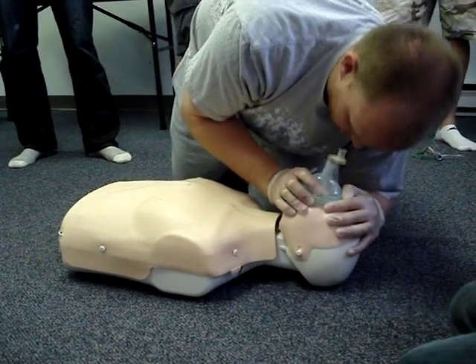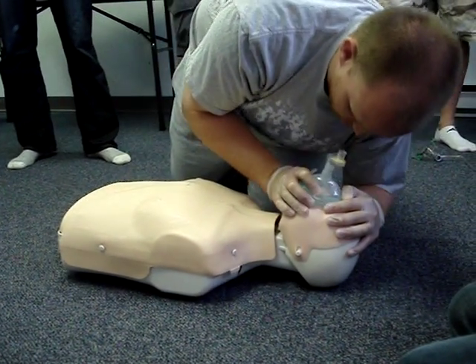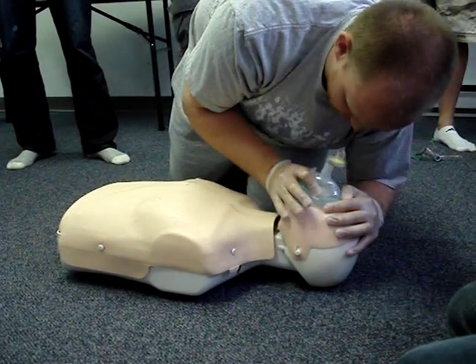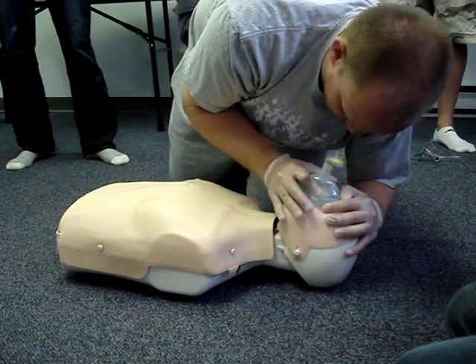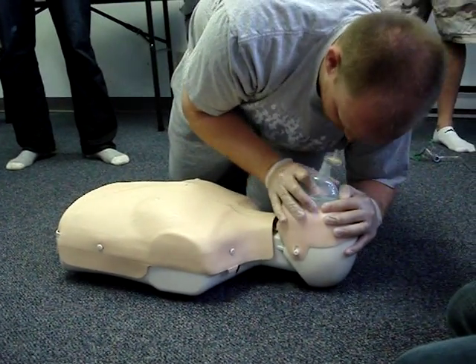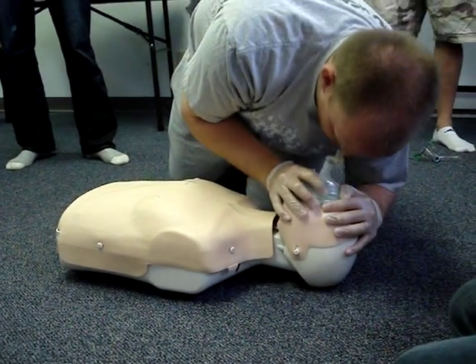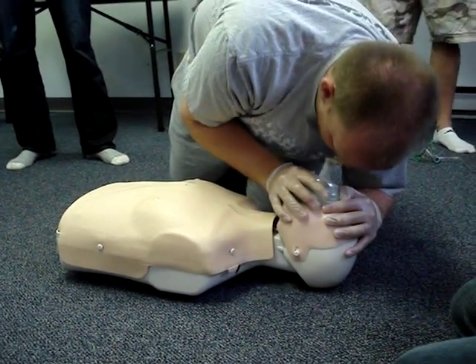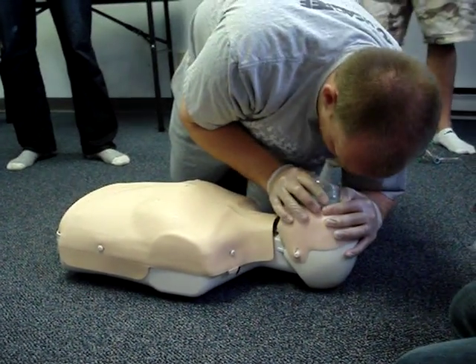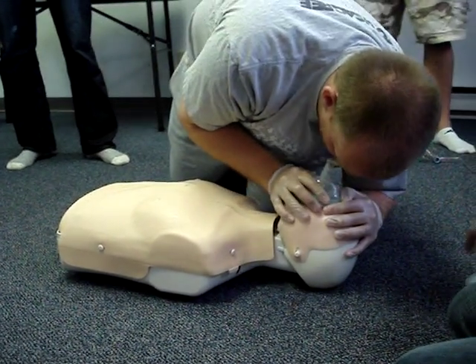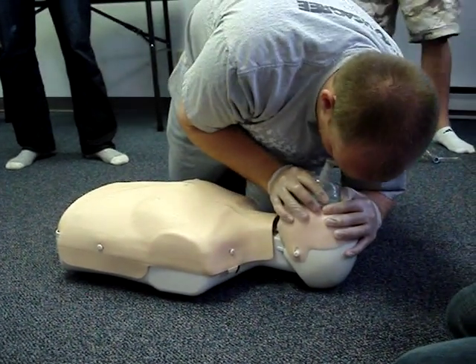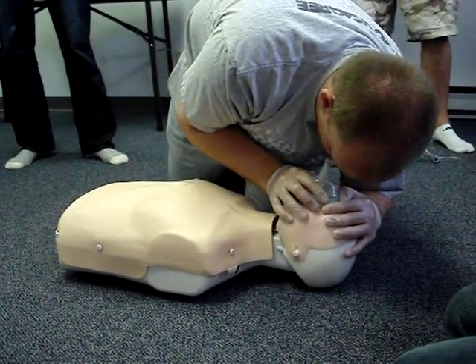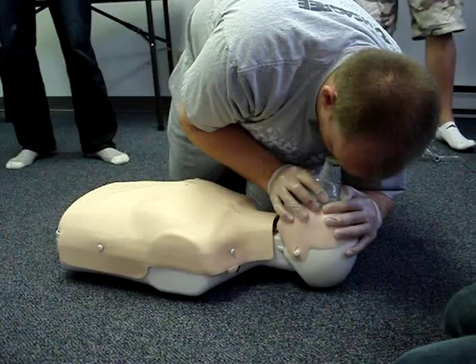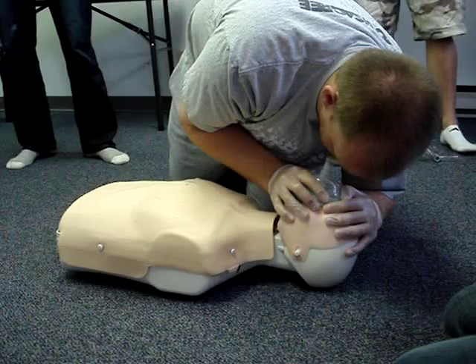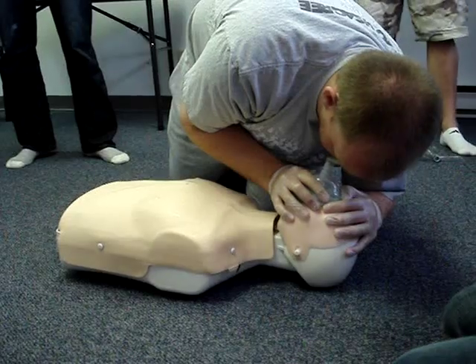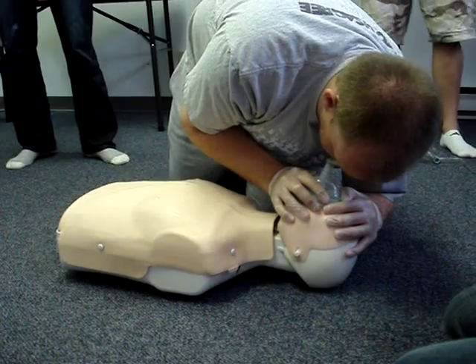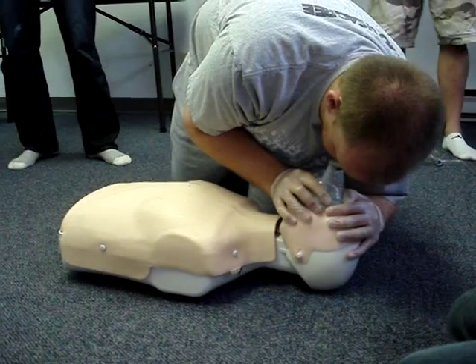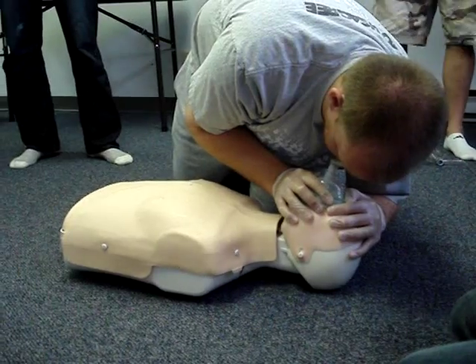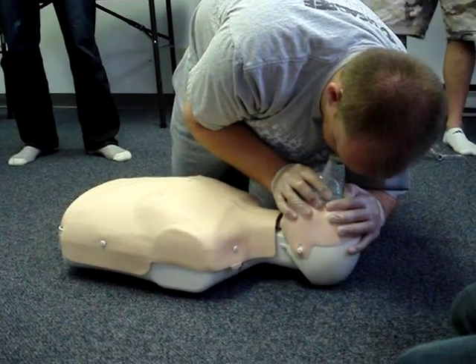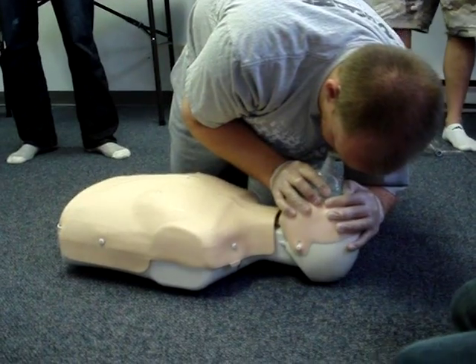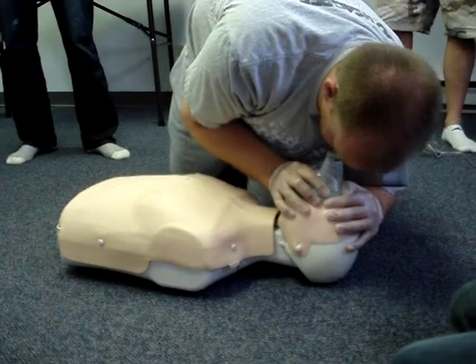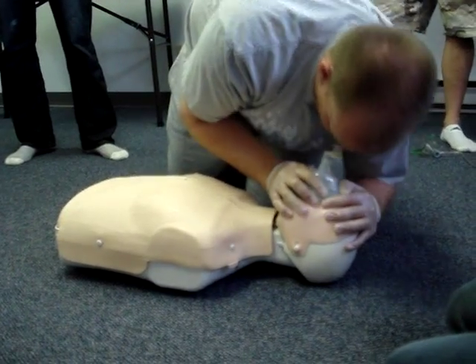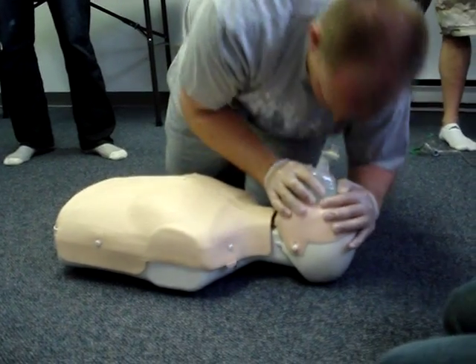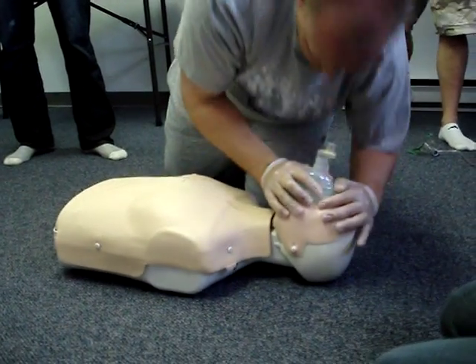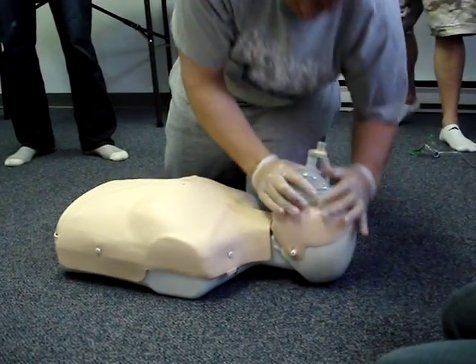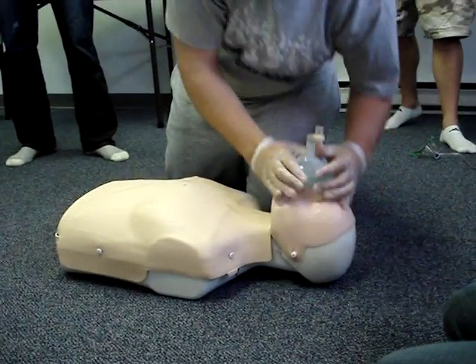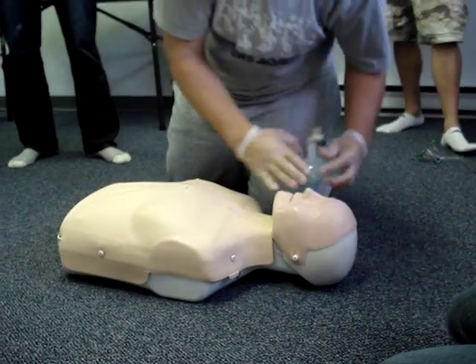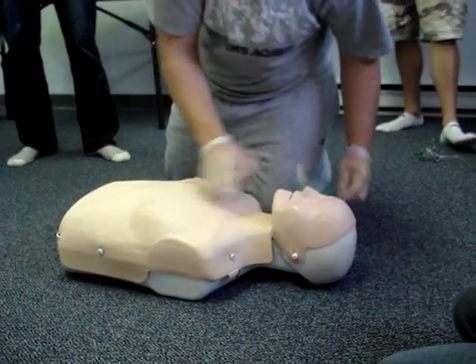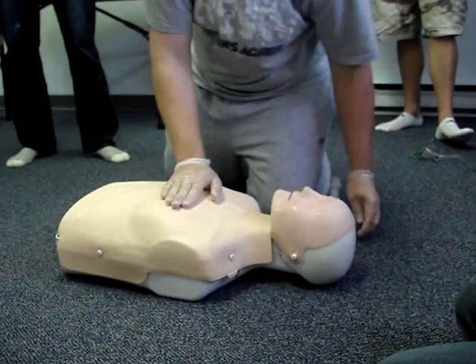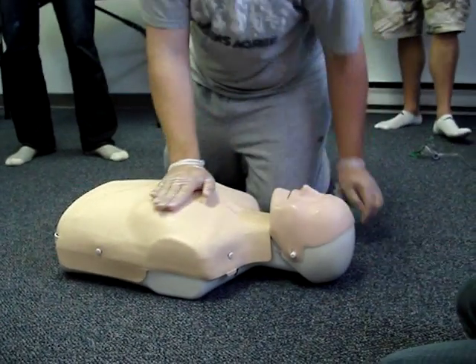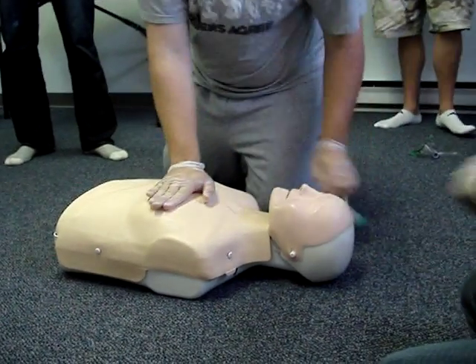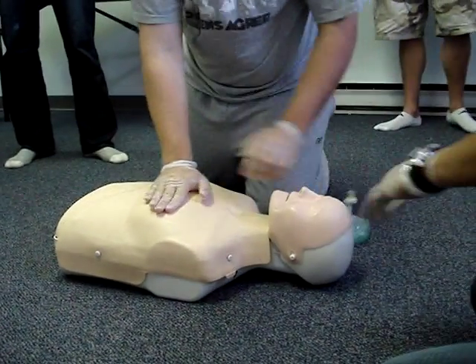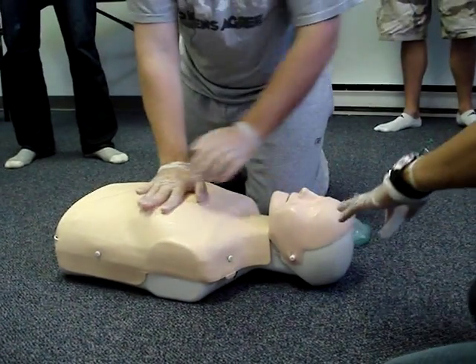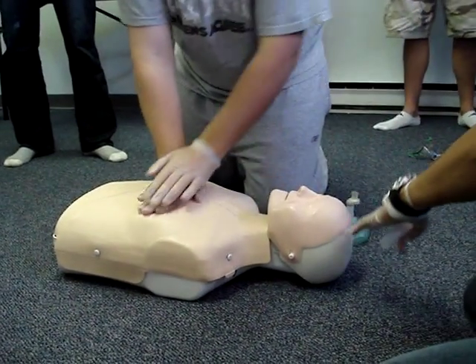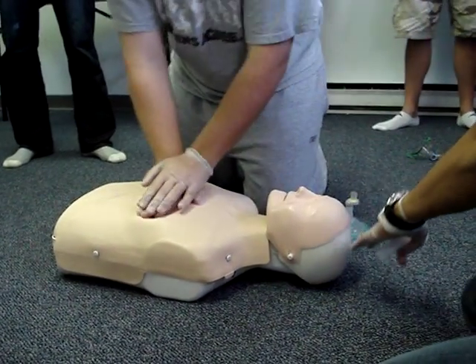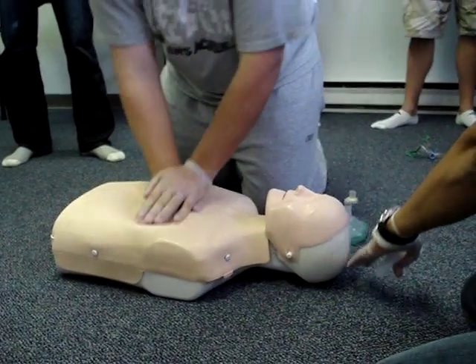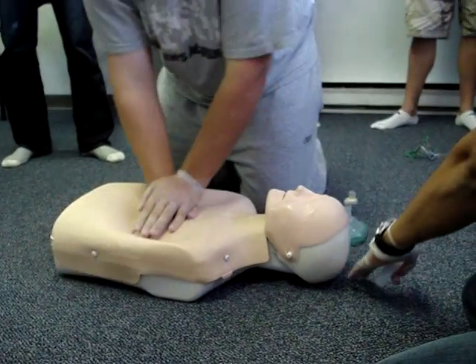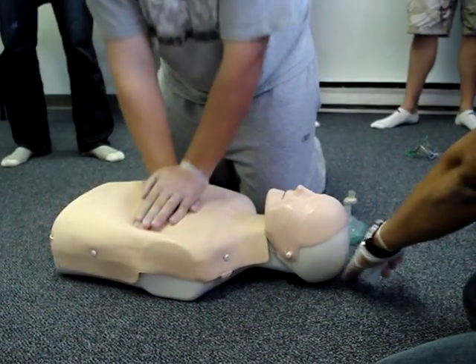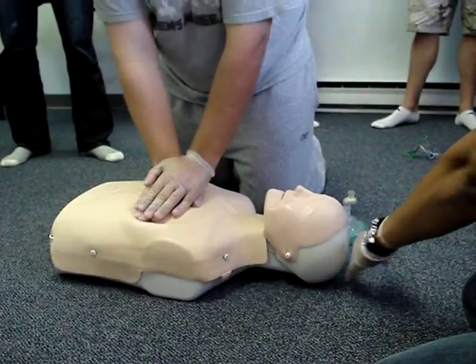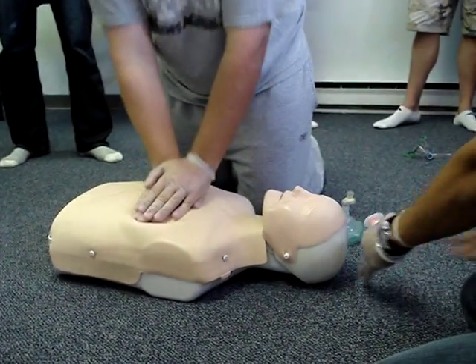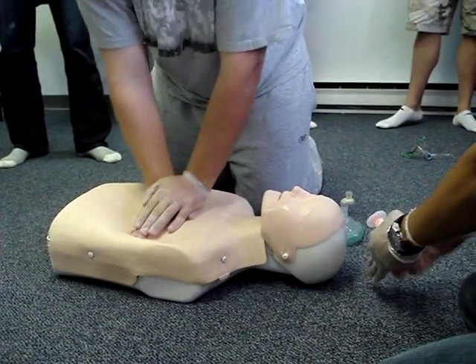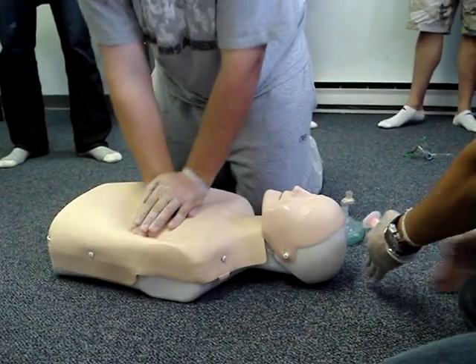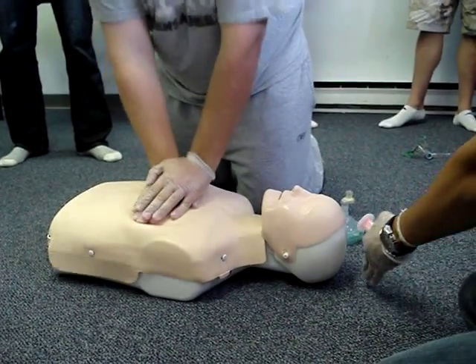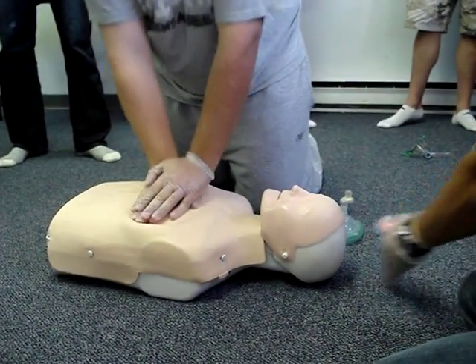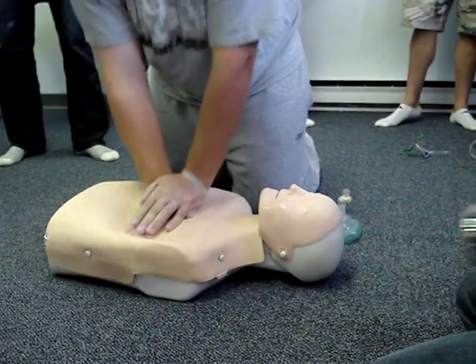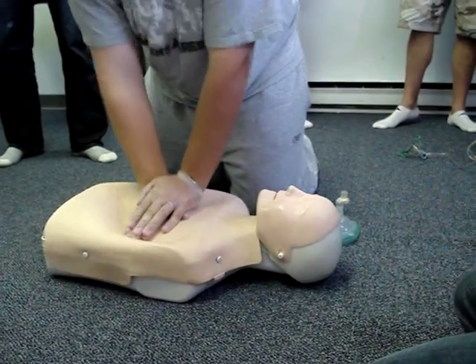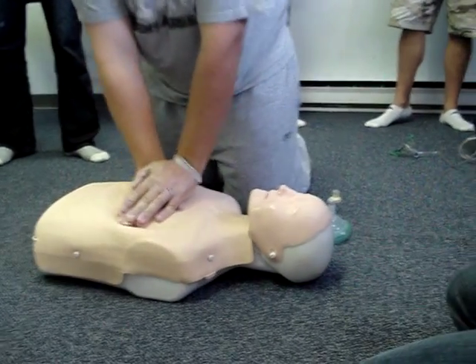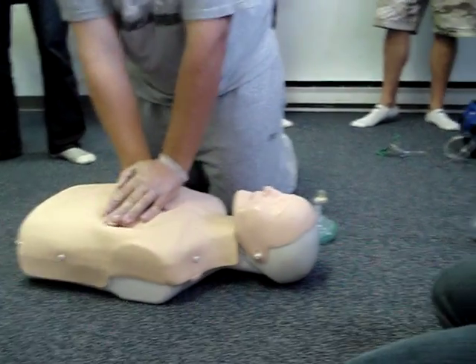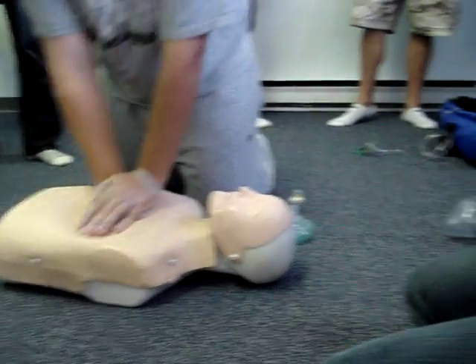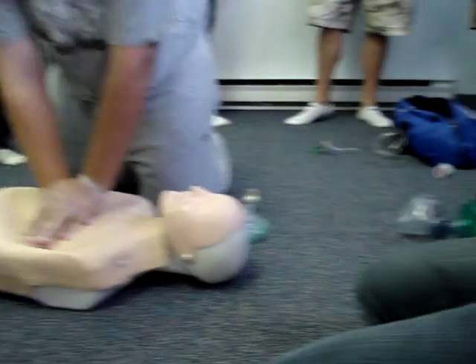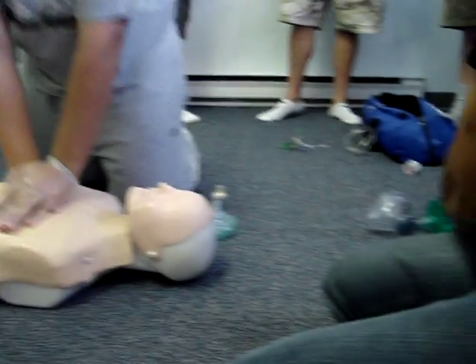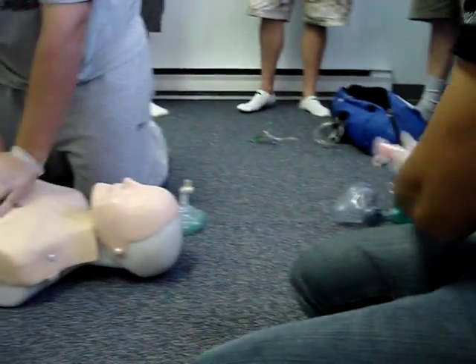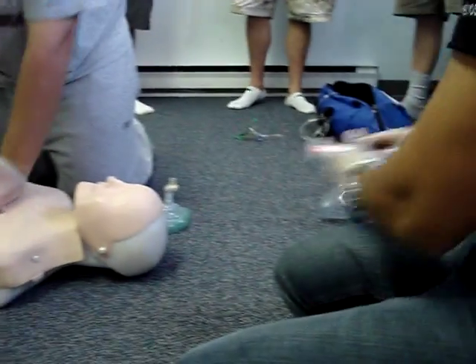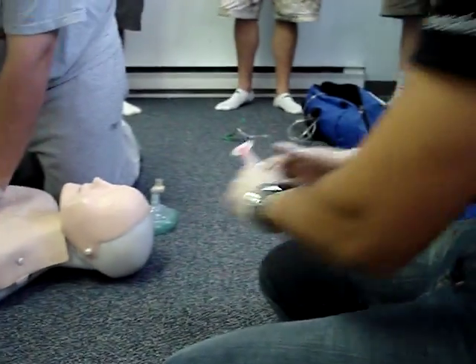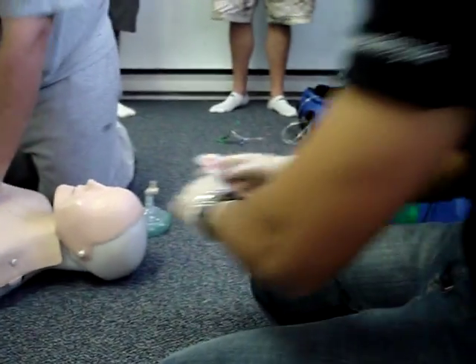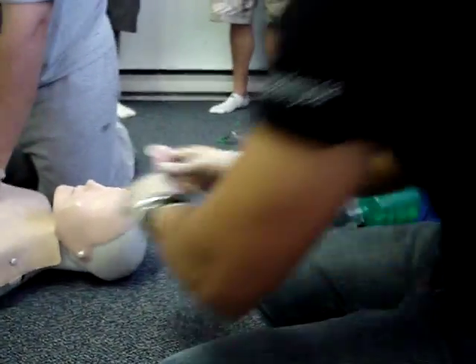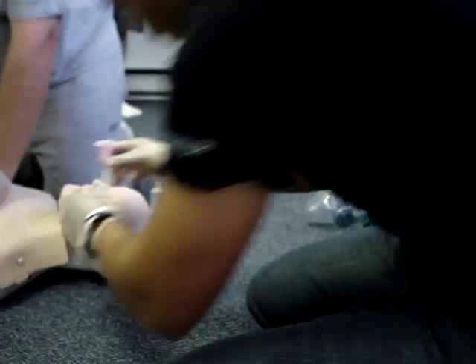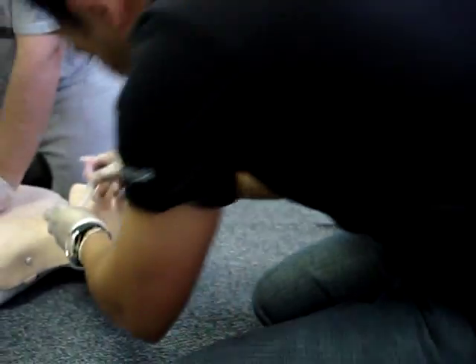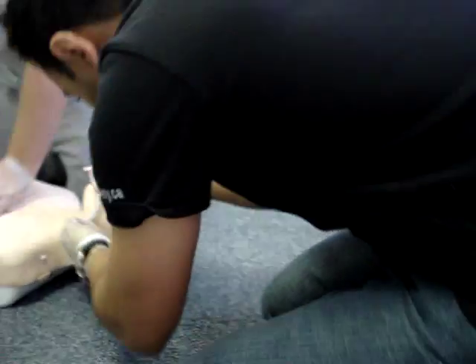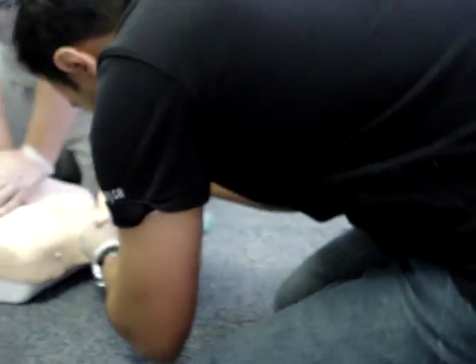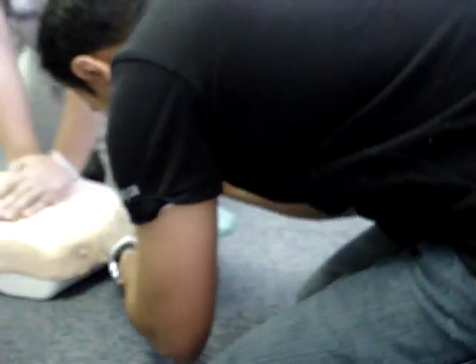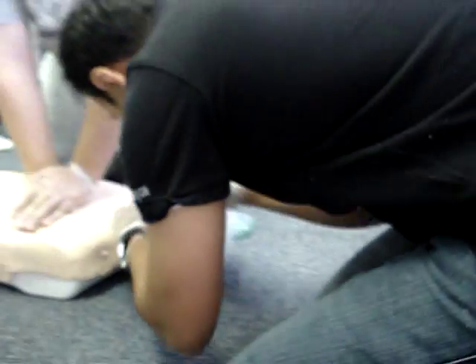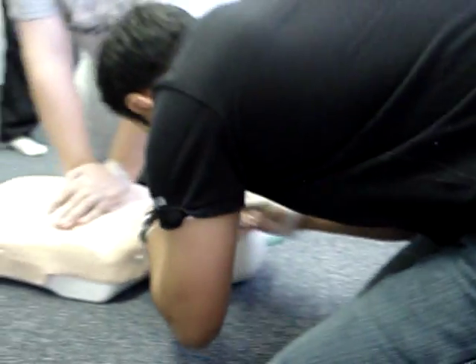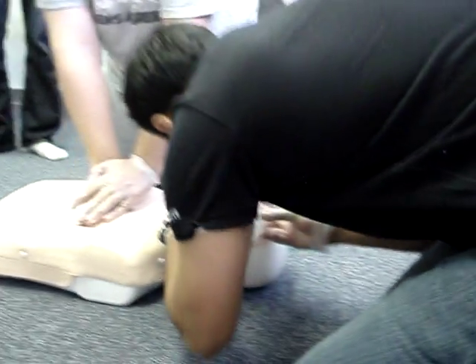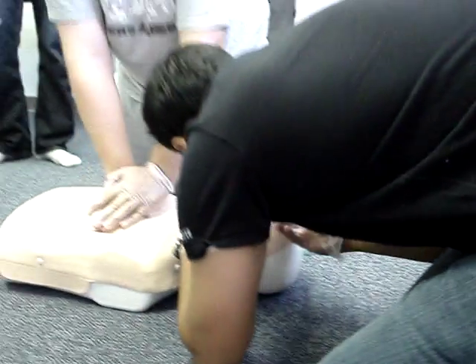Notice where I put the bag — I put the bag right along the head, right here, way back here. Count loud.